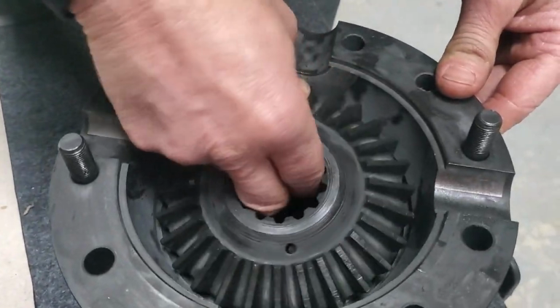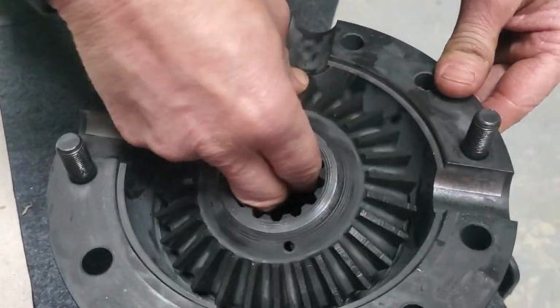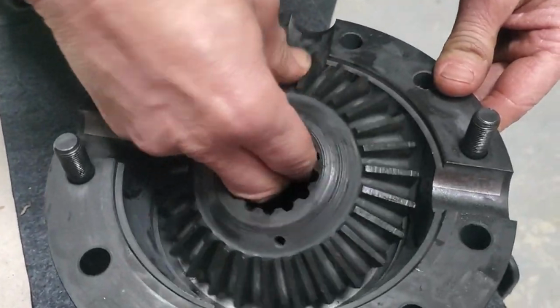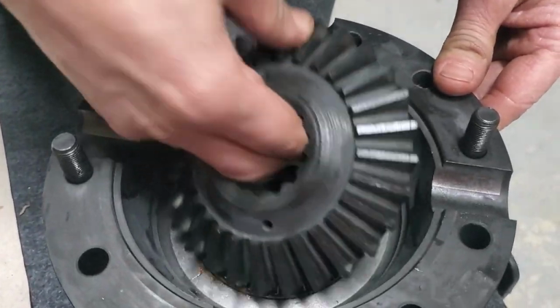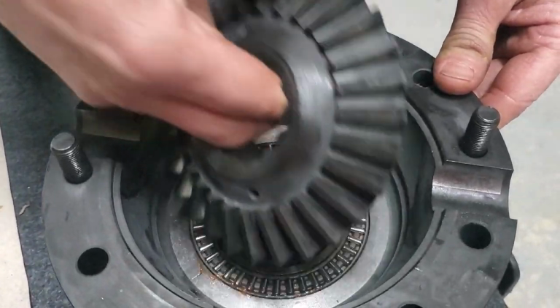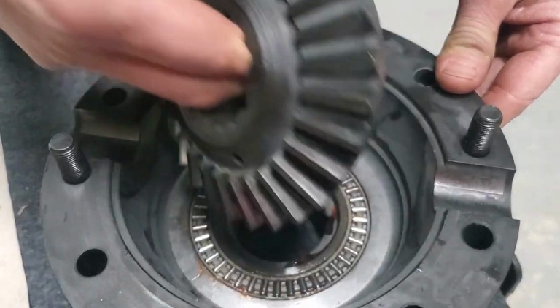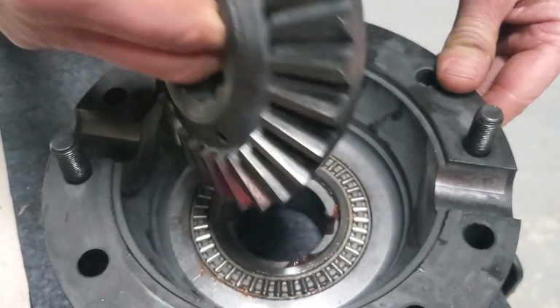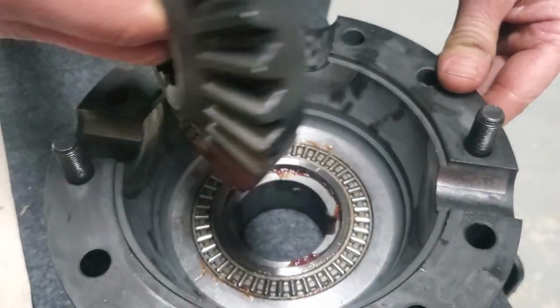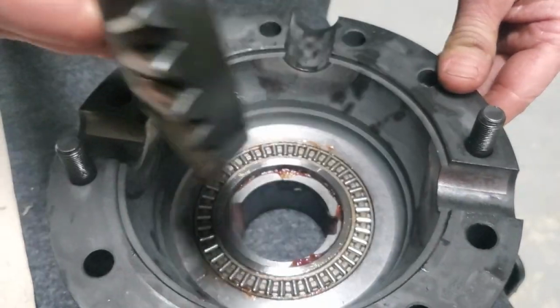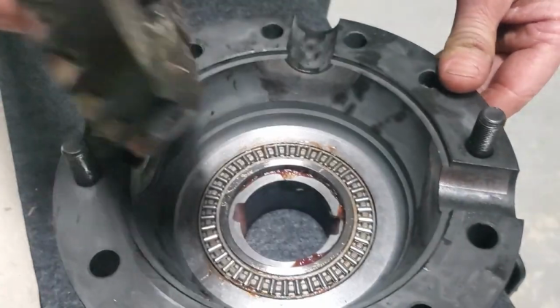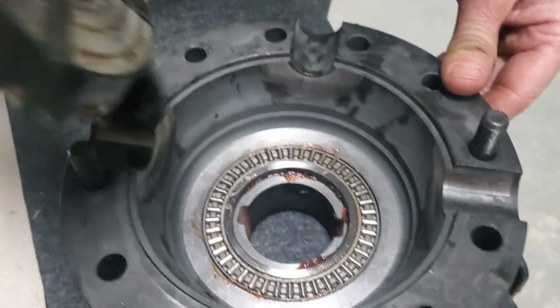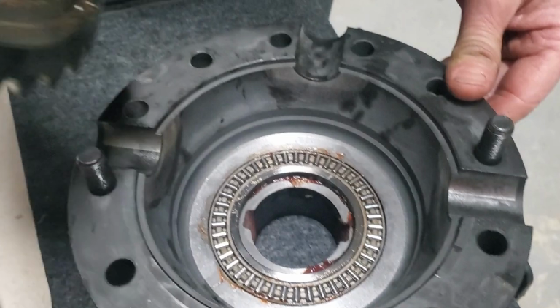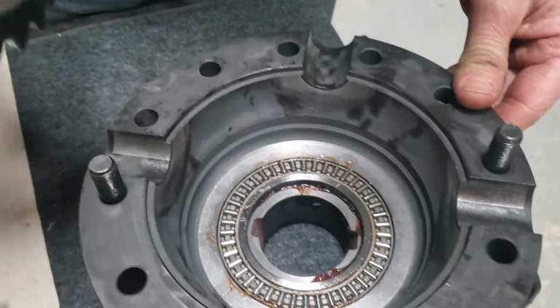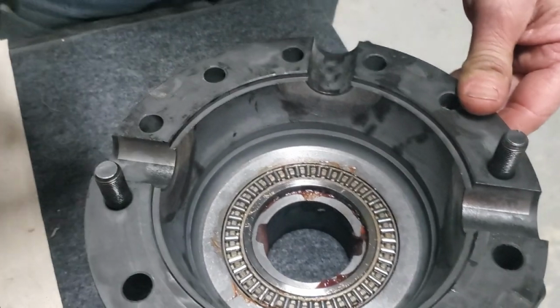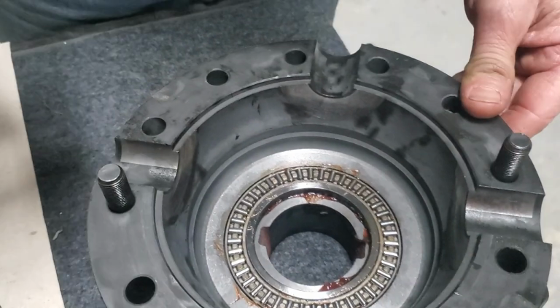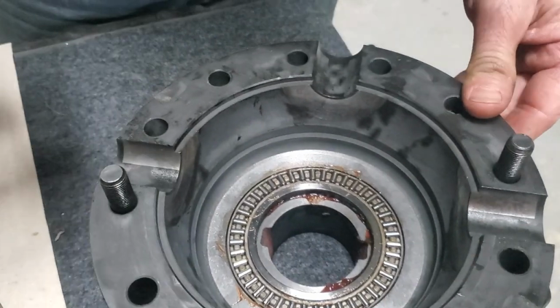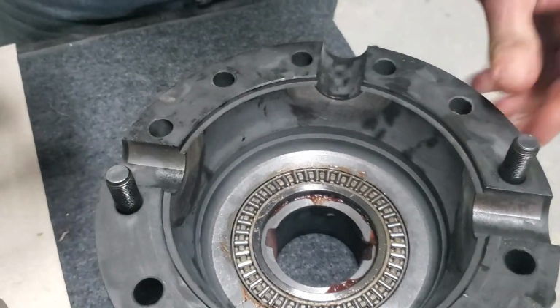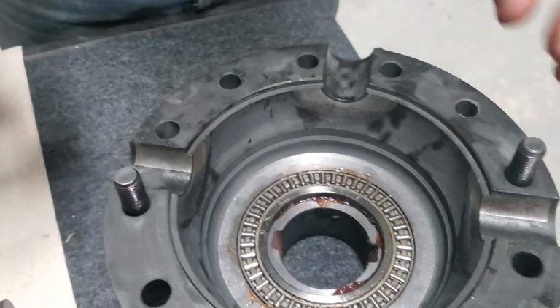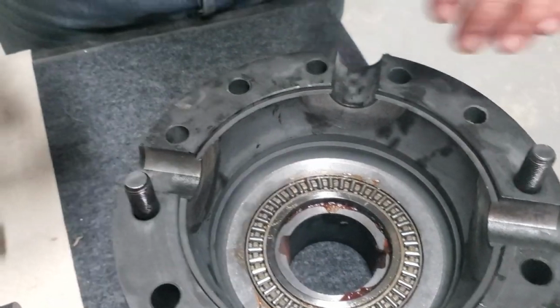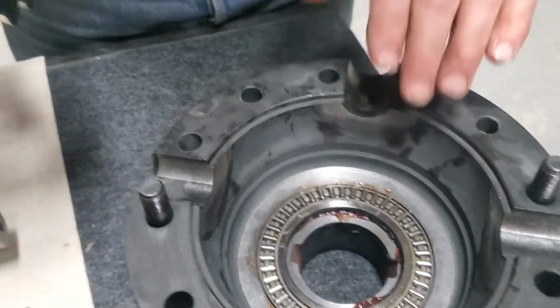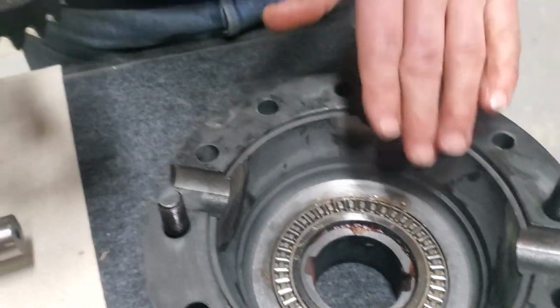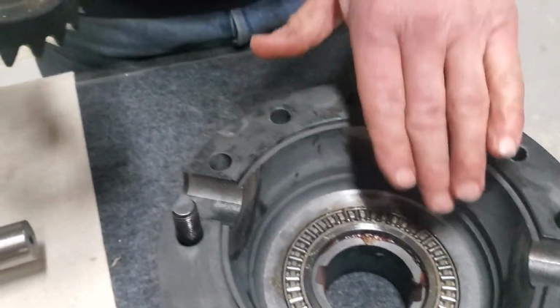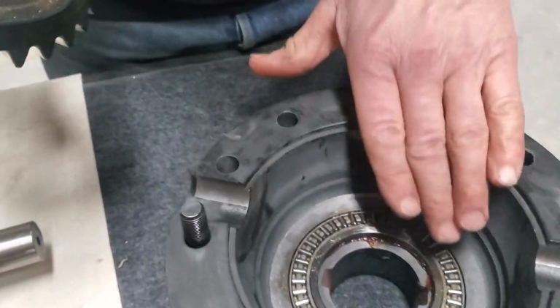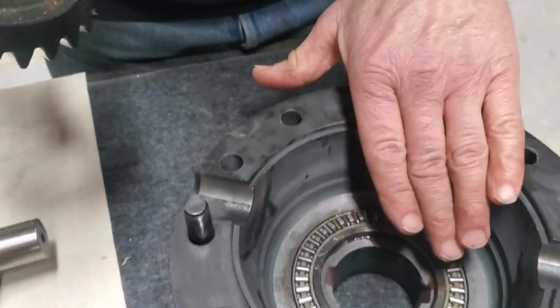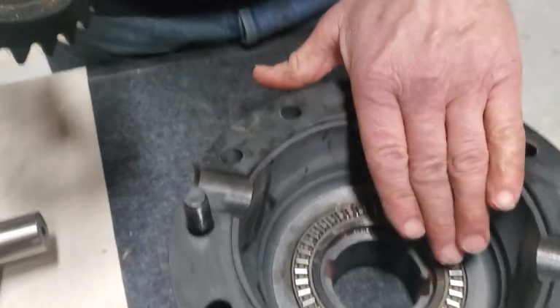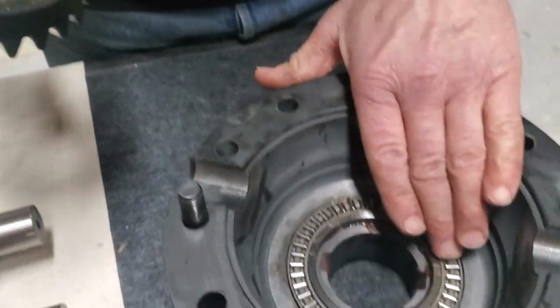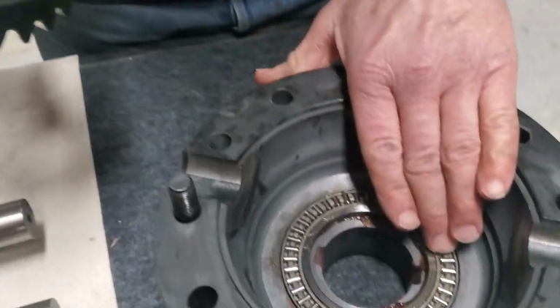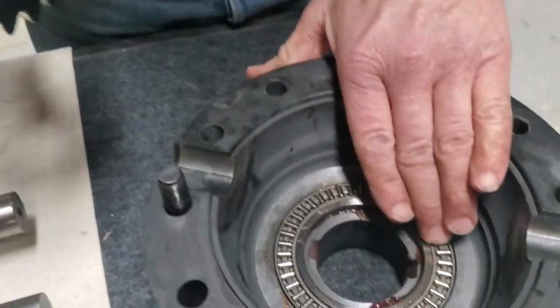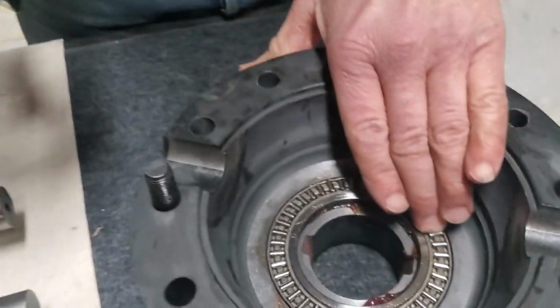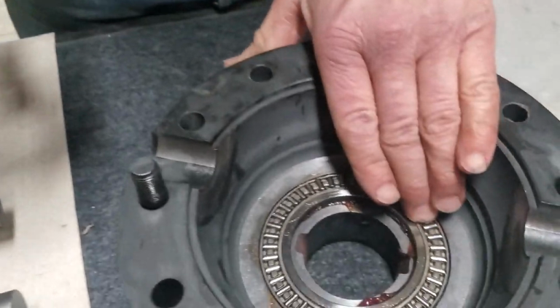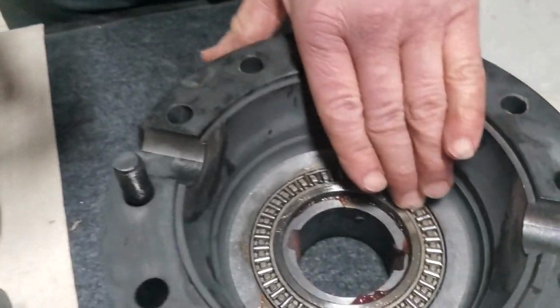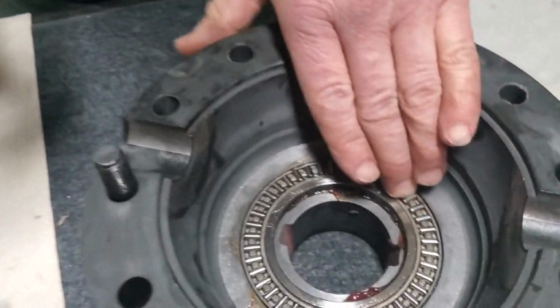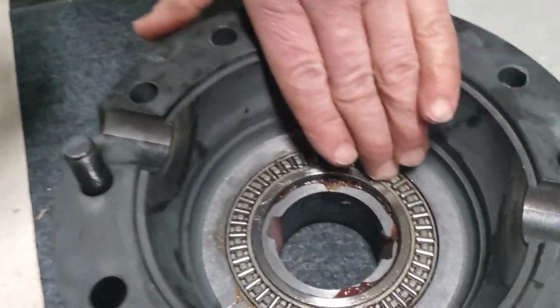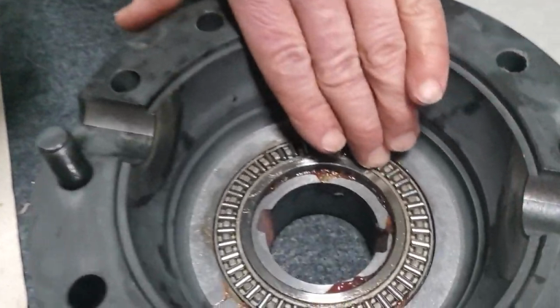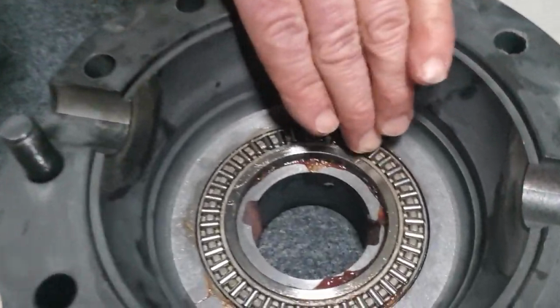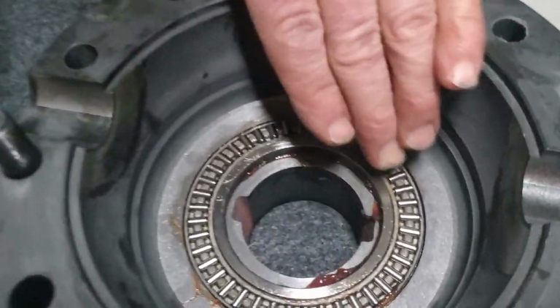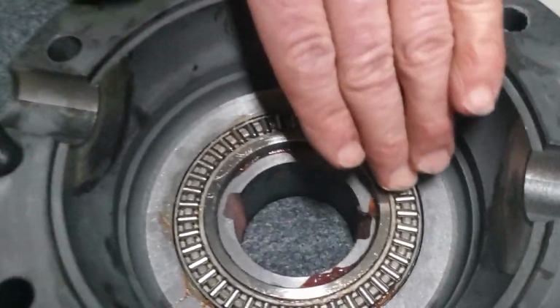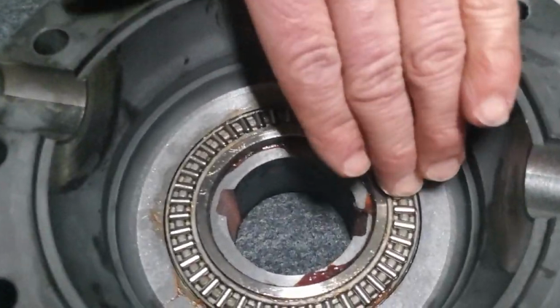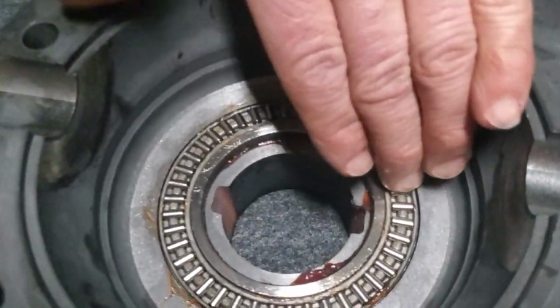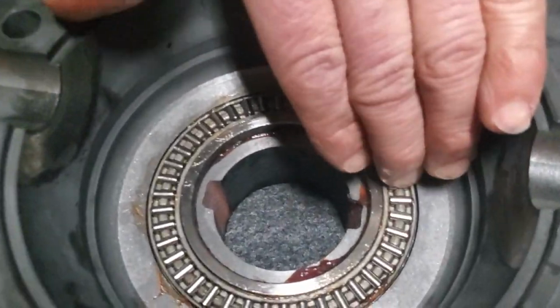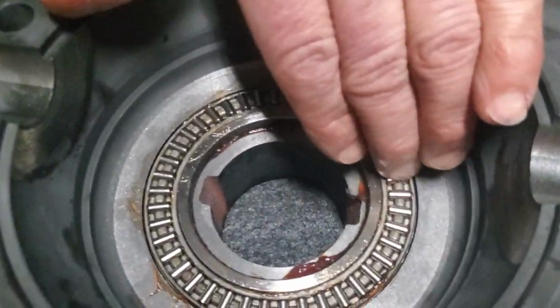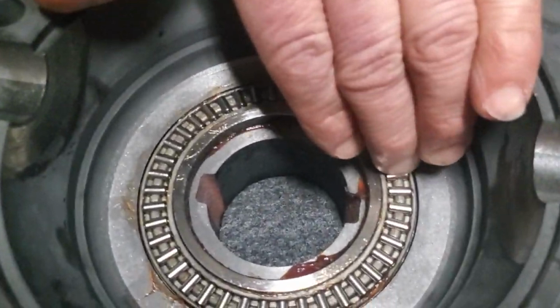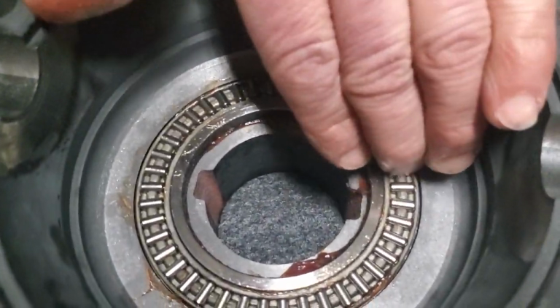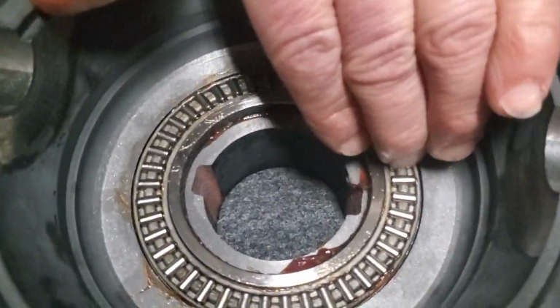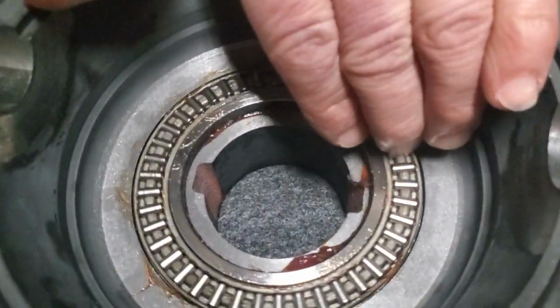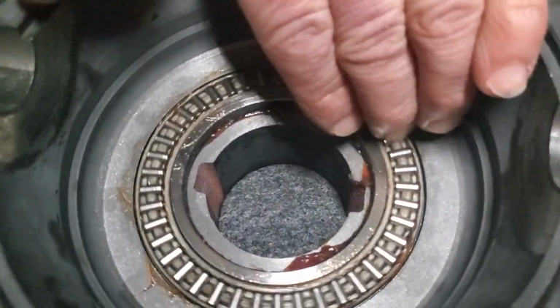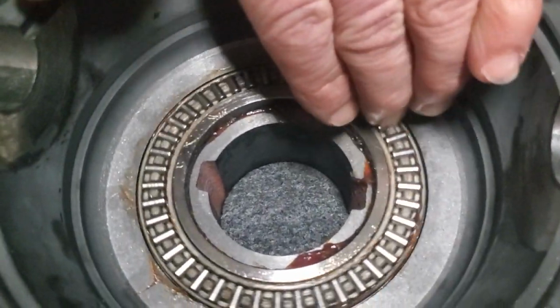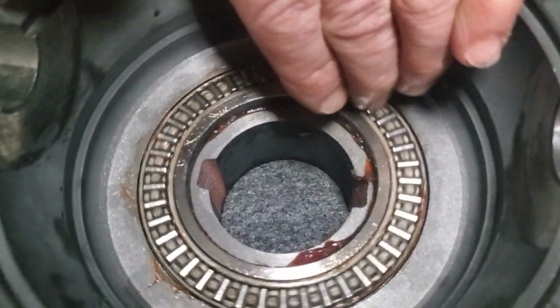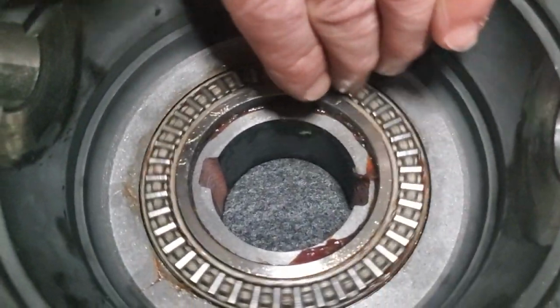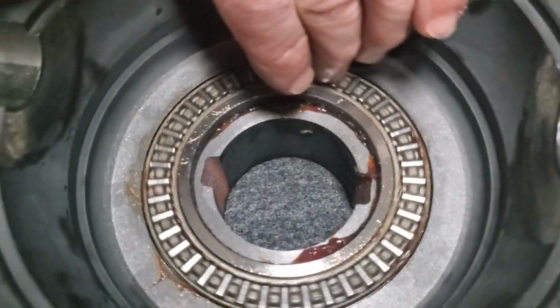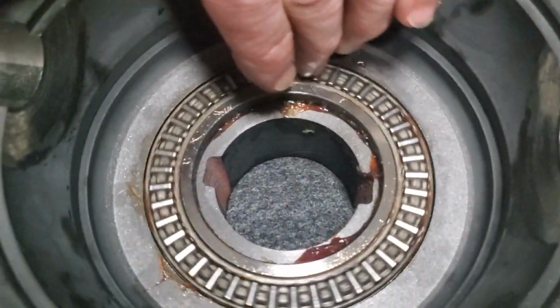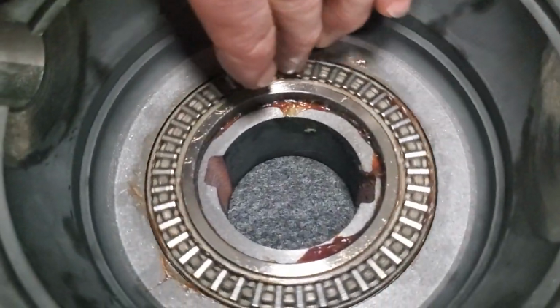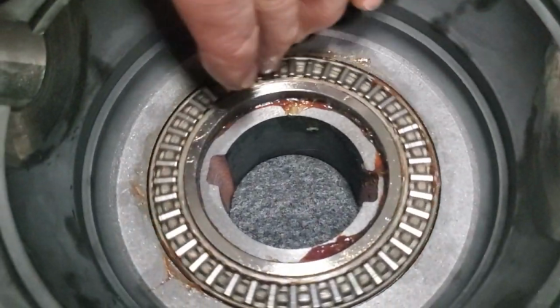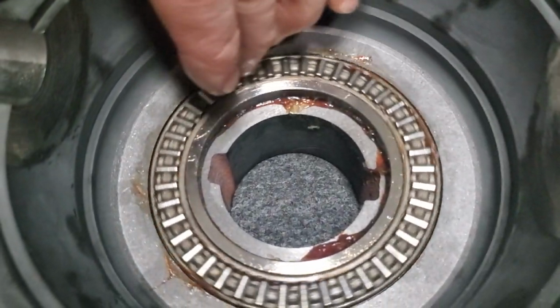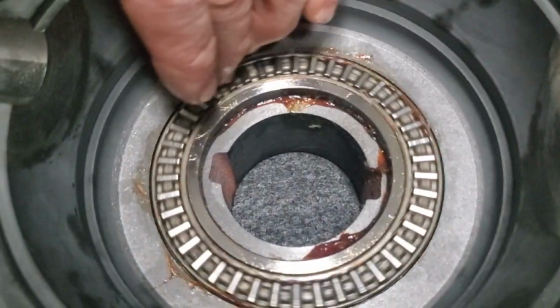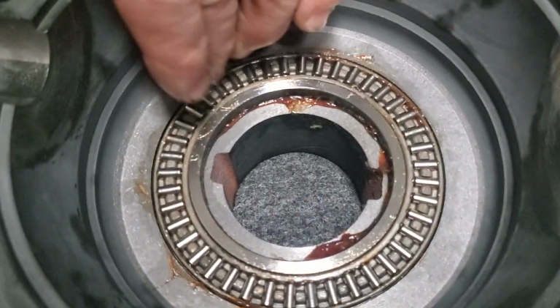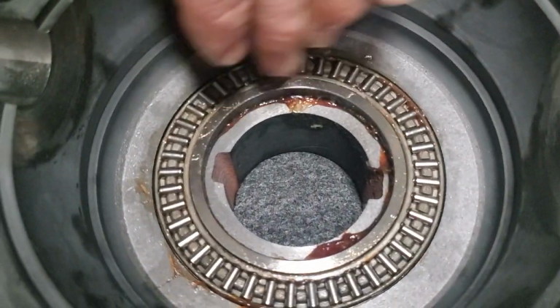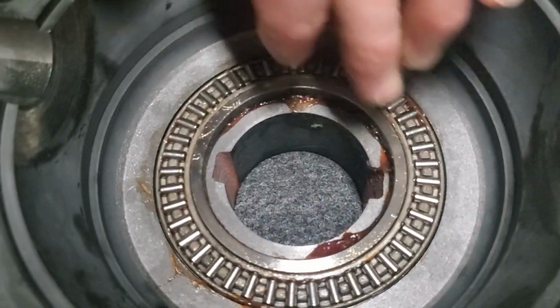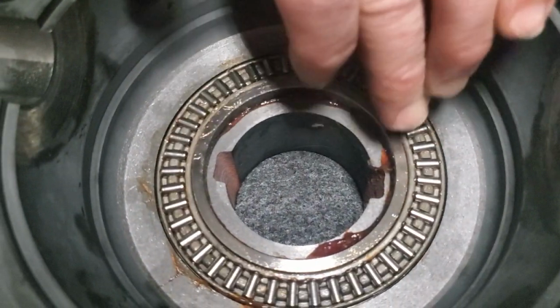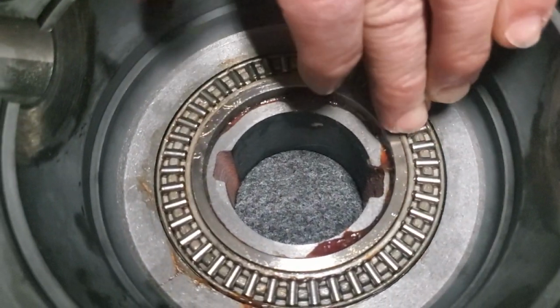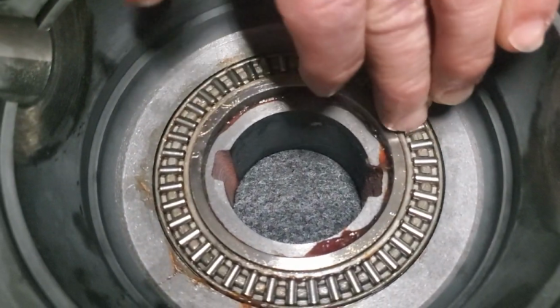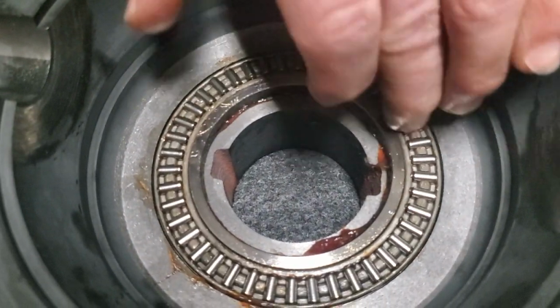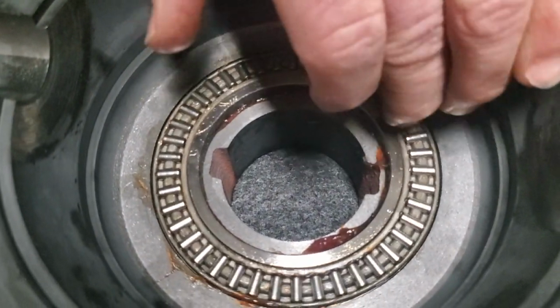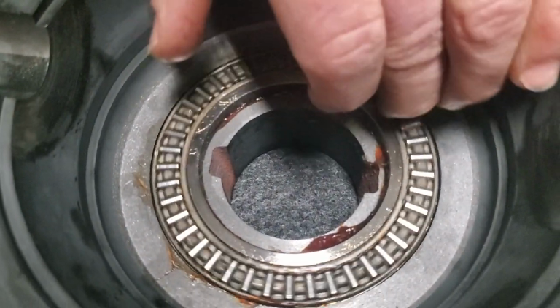The other side gear is the same thing — a nice insert with a thrust washer and thrust bearing.